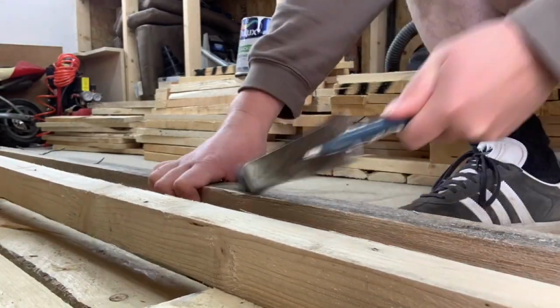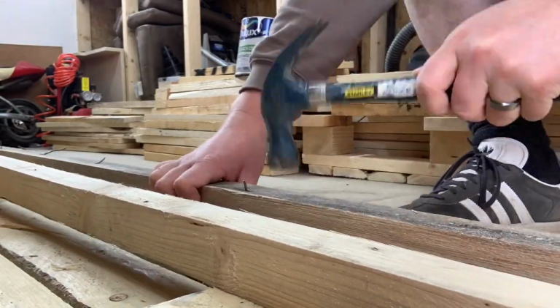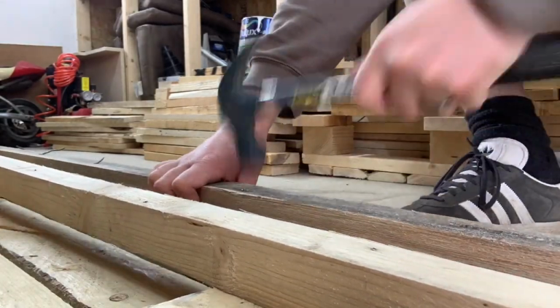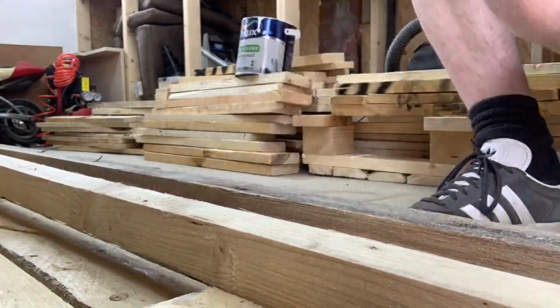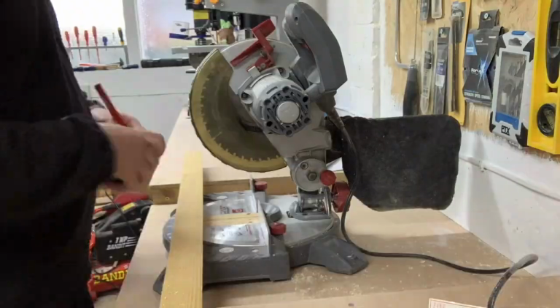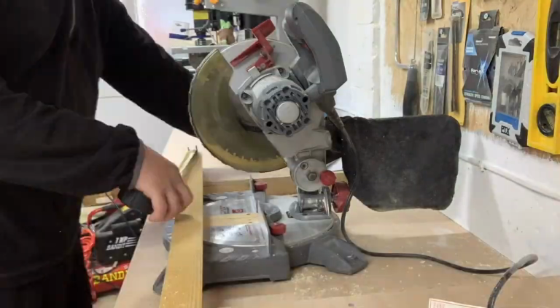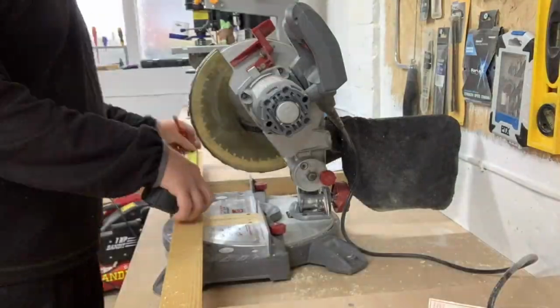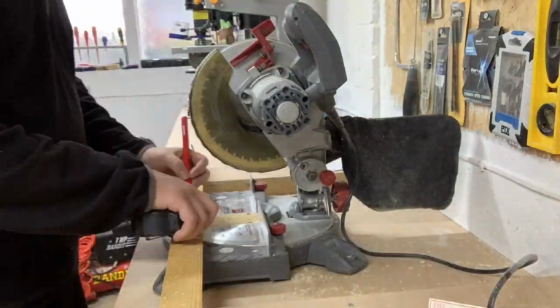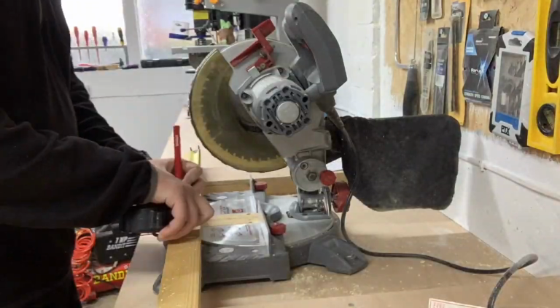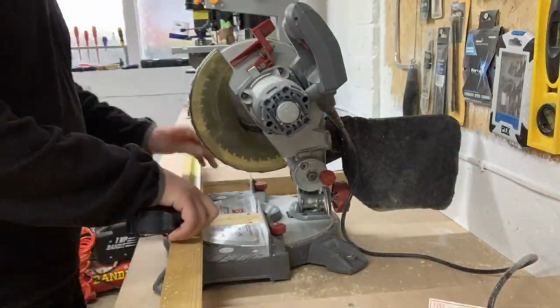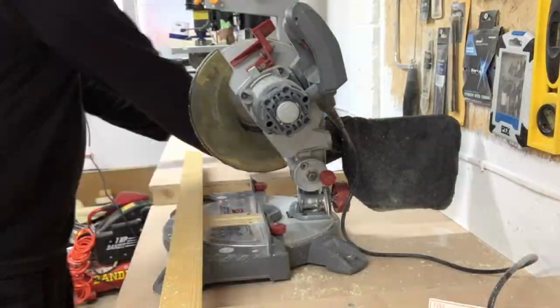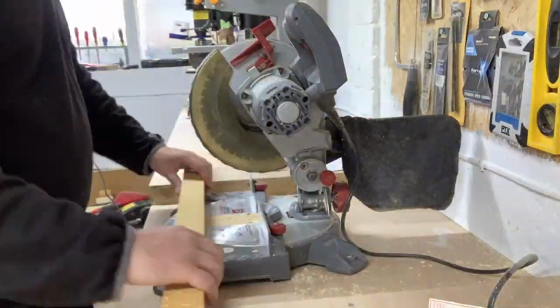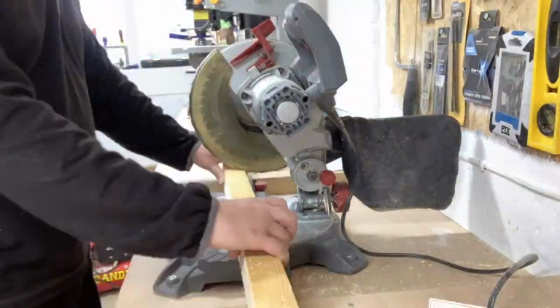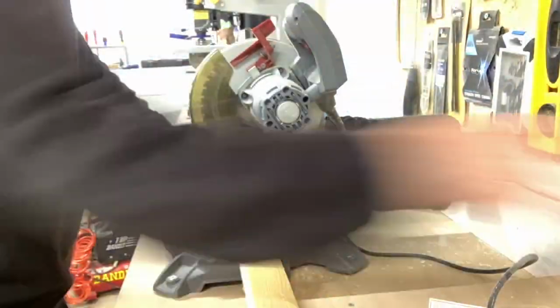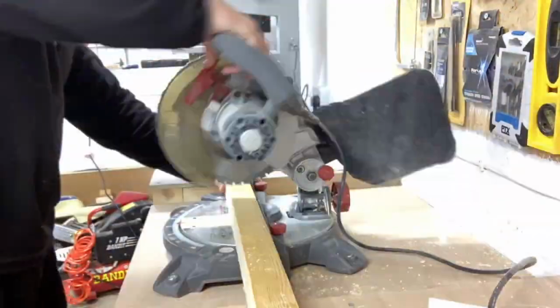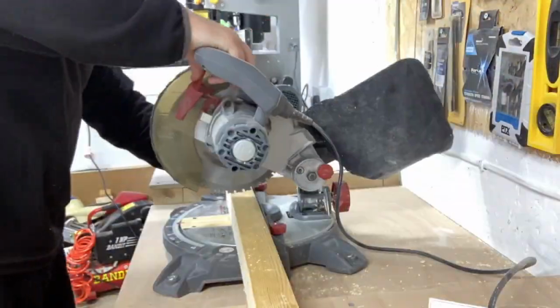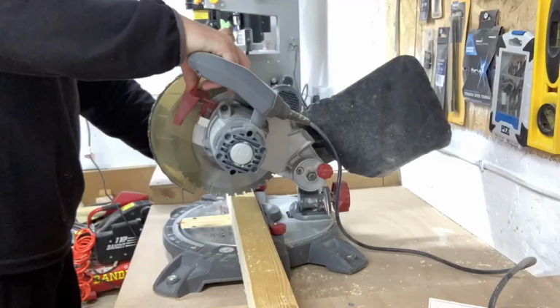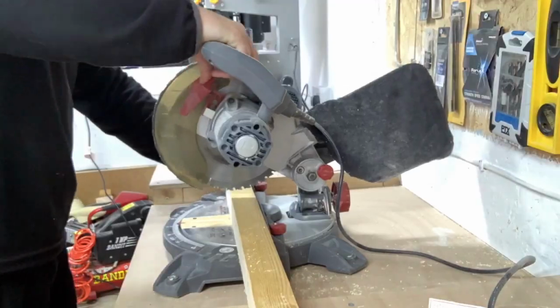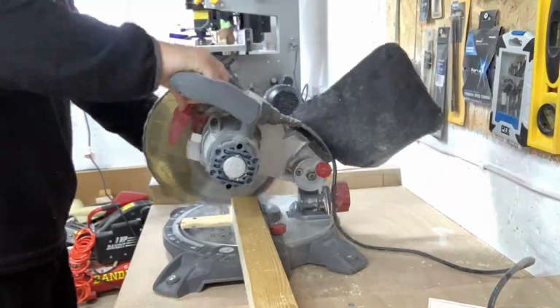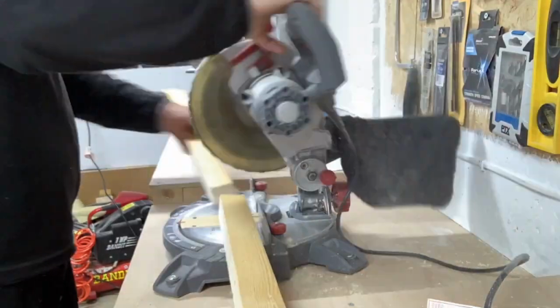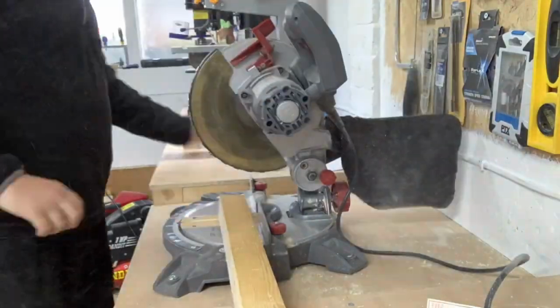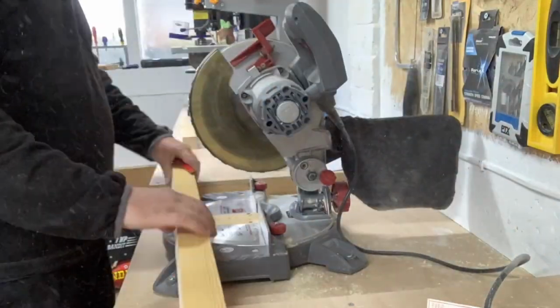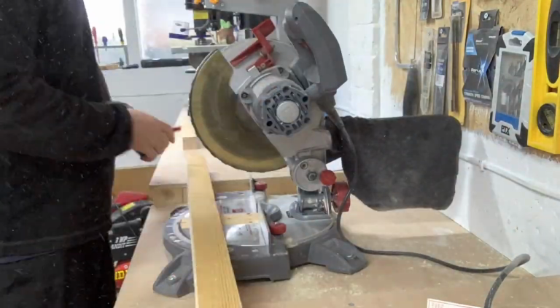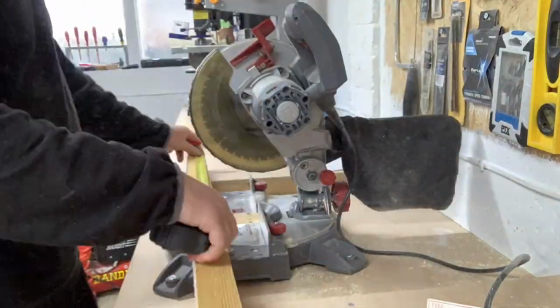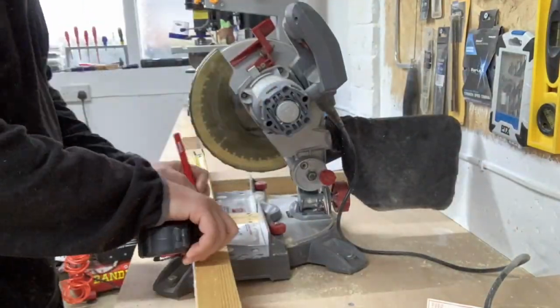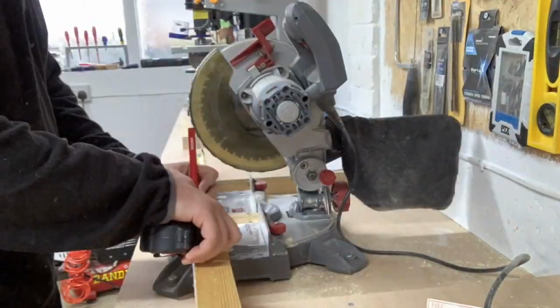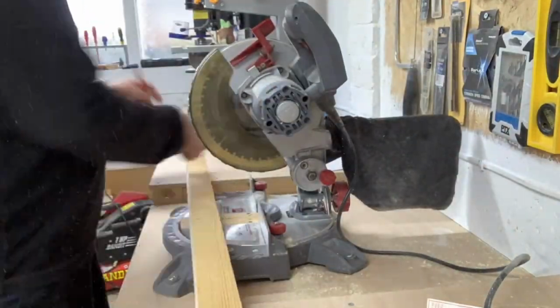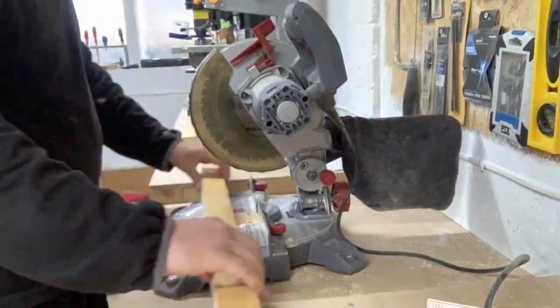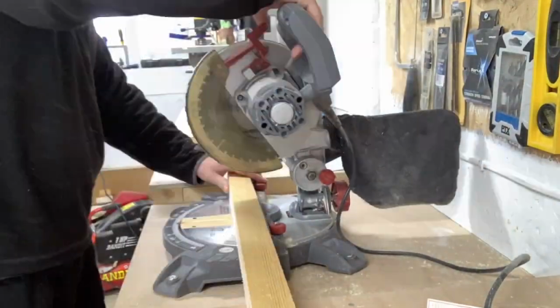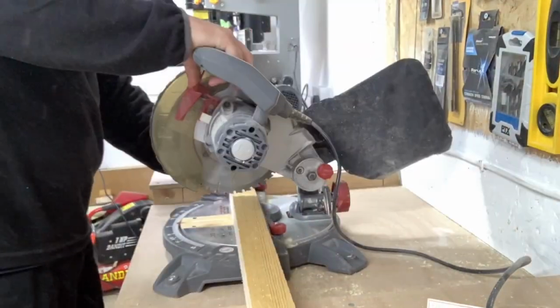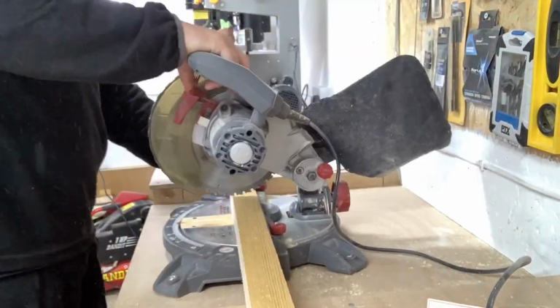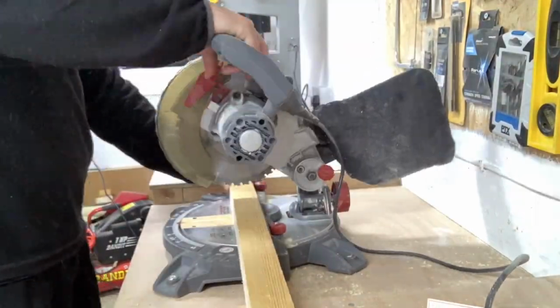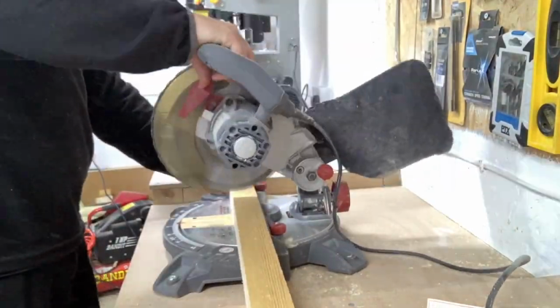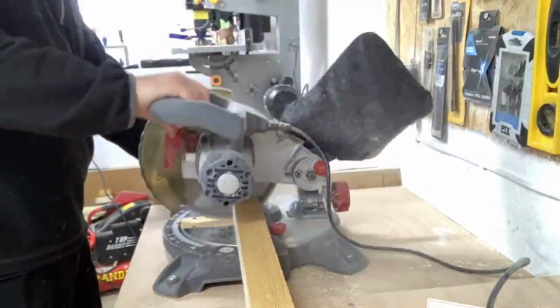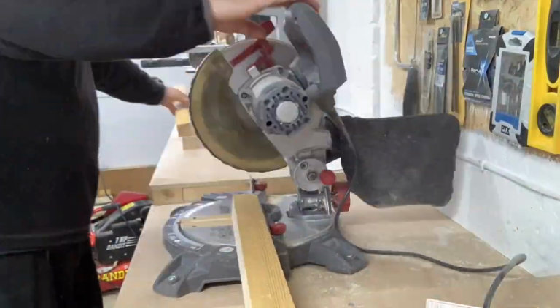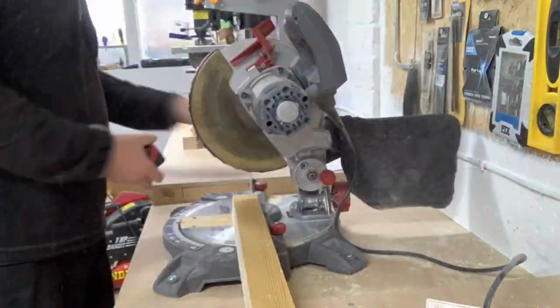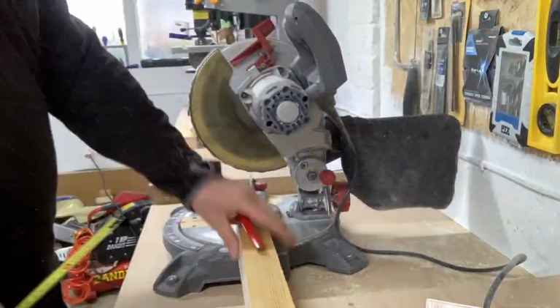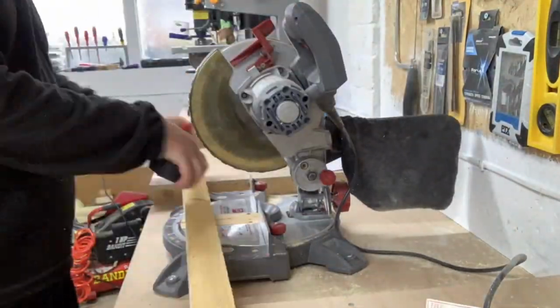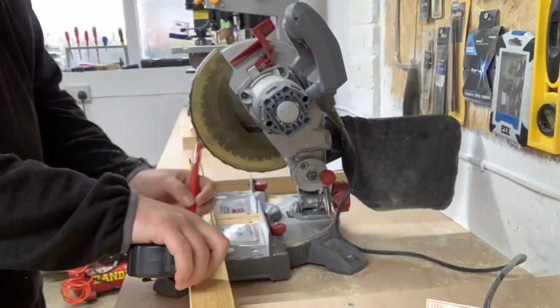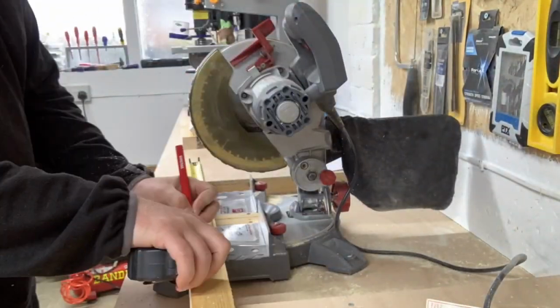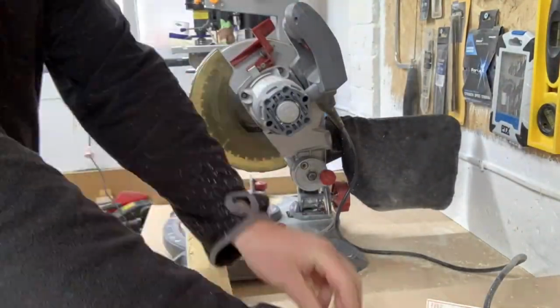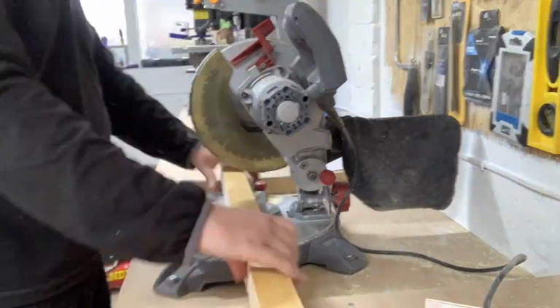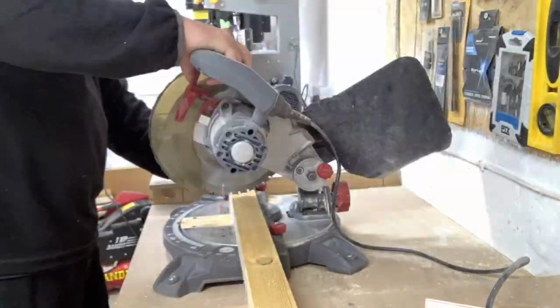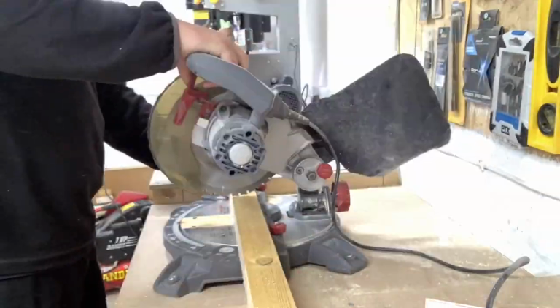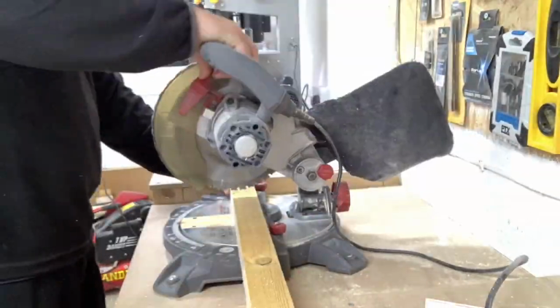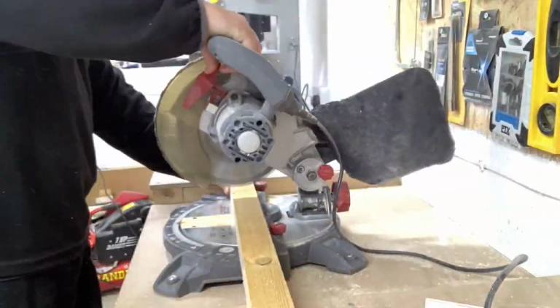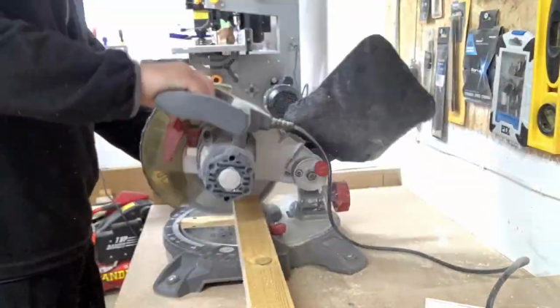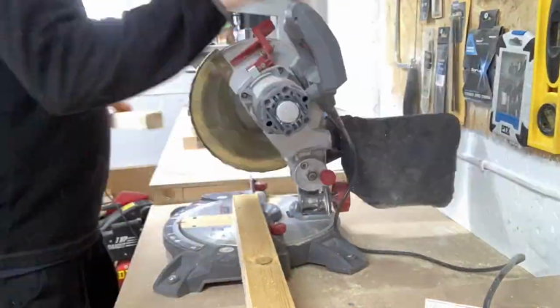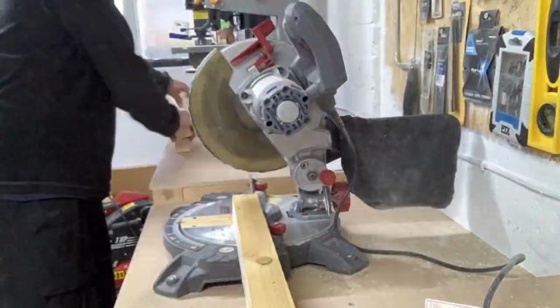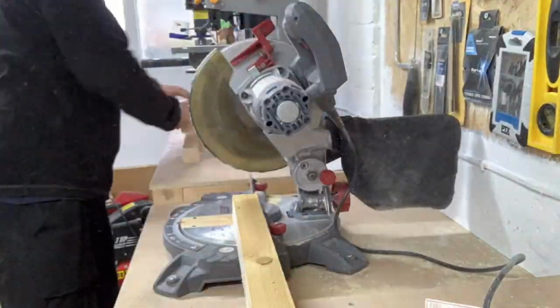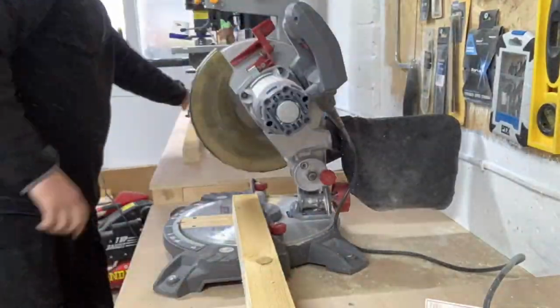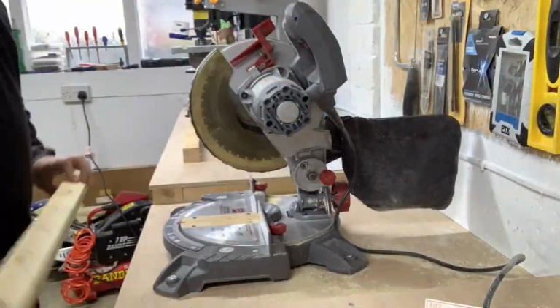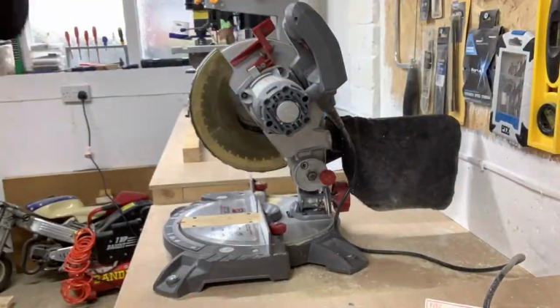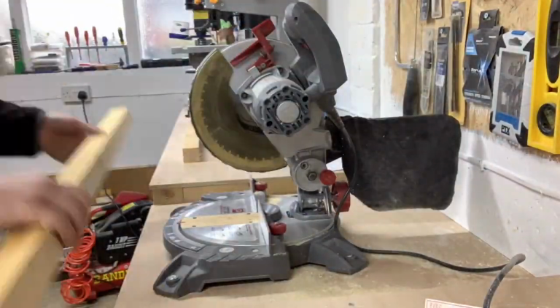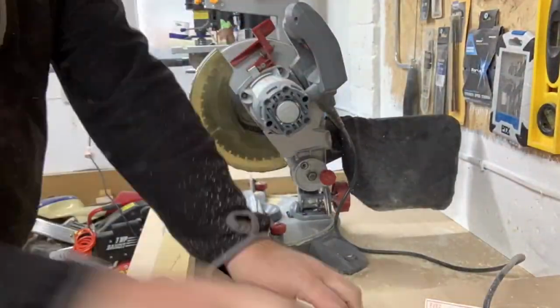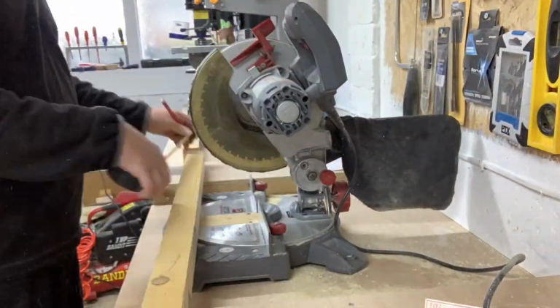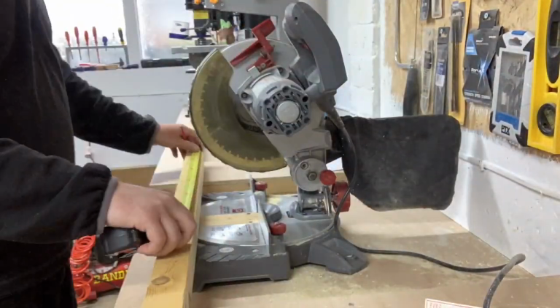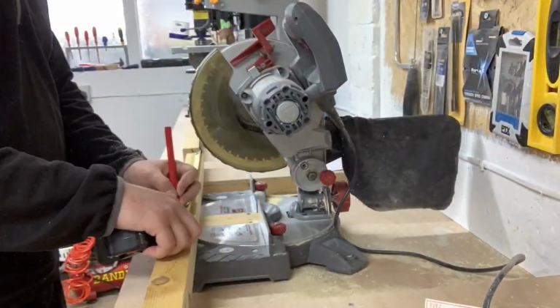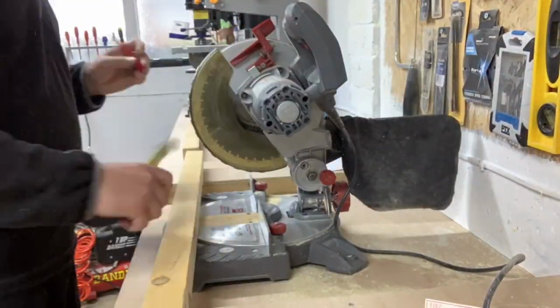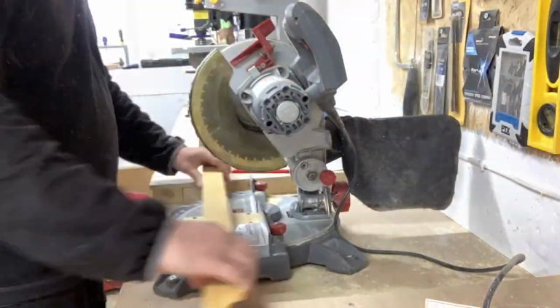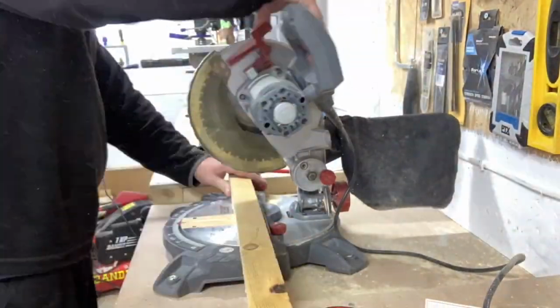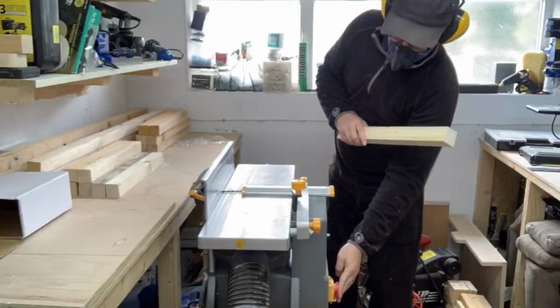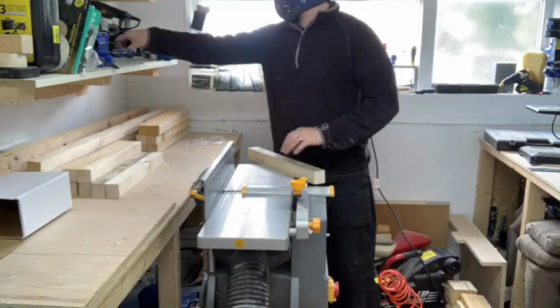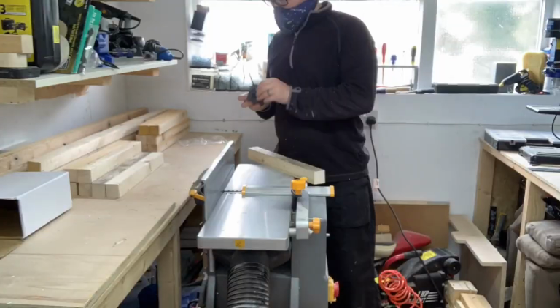I measured and cut the timber down to rough length using my mitre saw. I'll be trimming these down to final lengths later on.